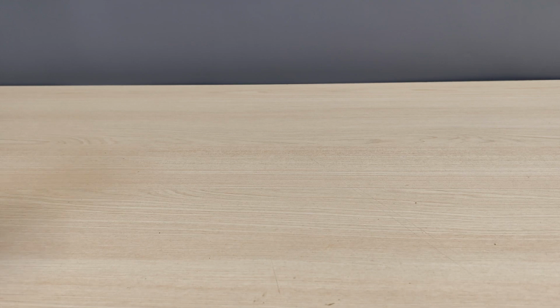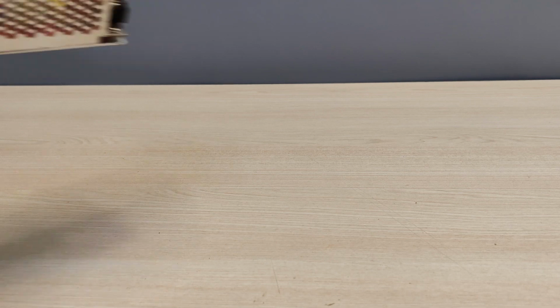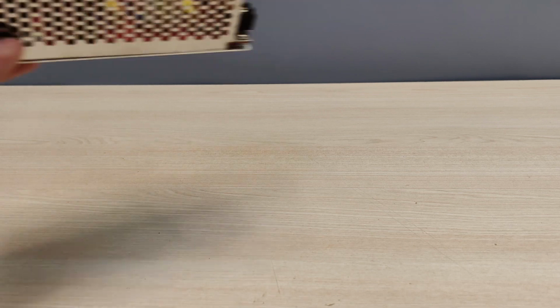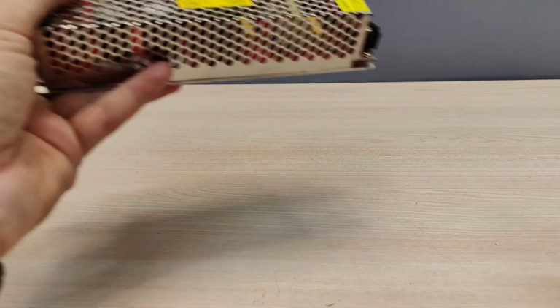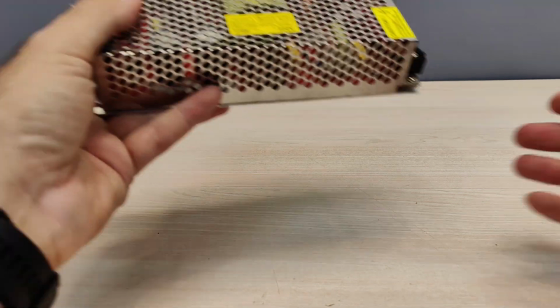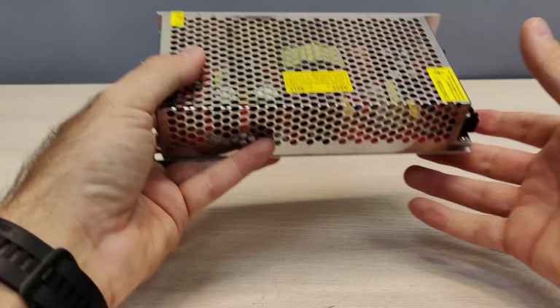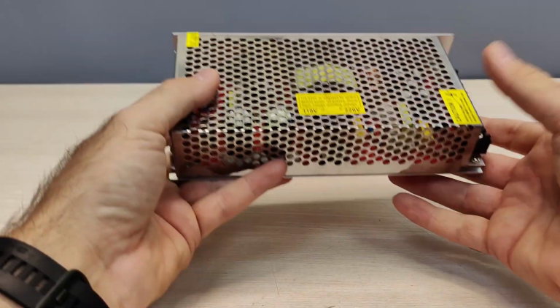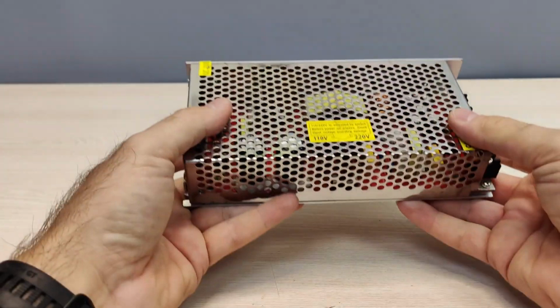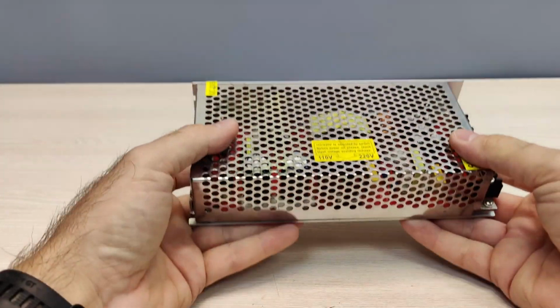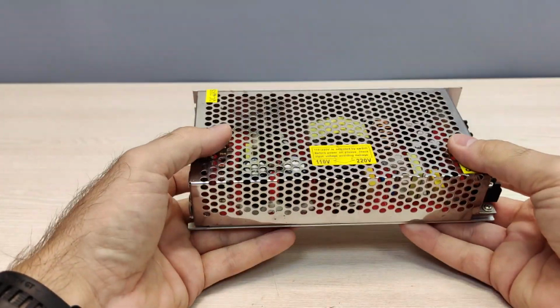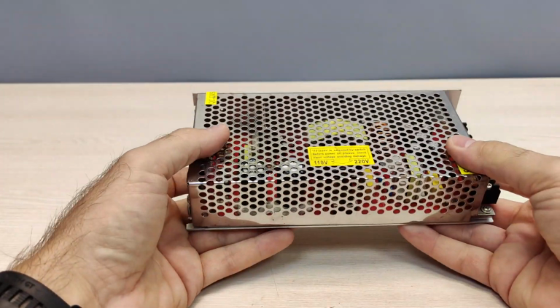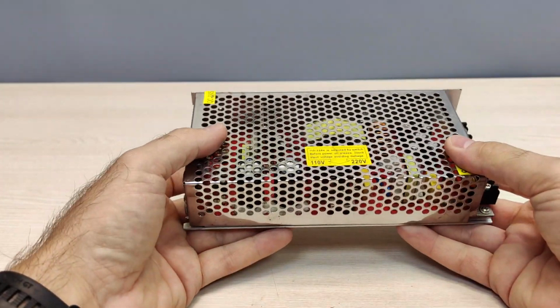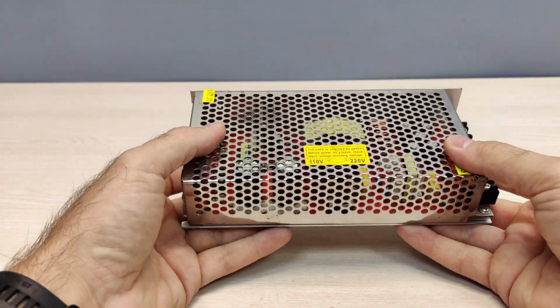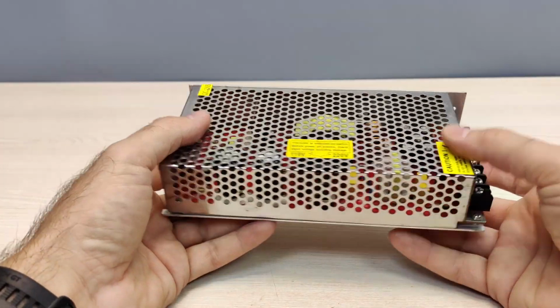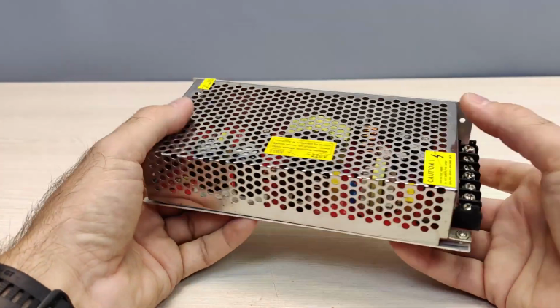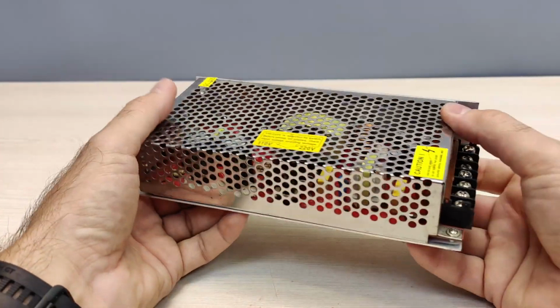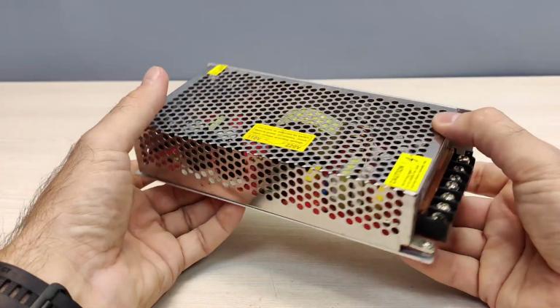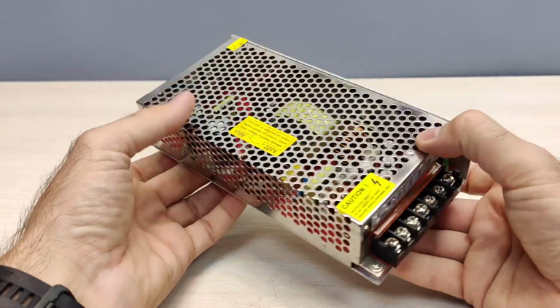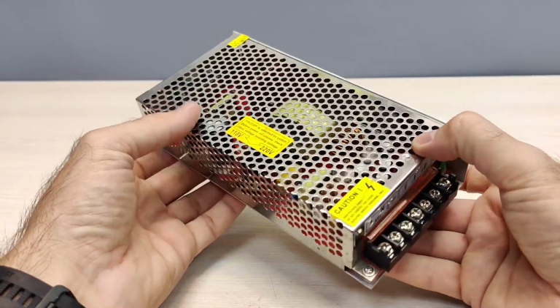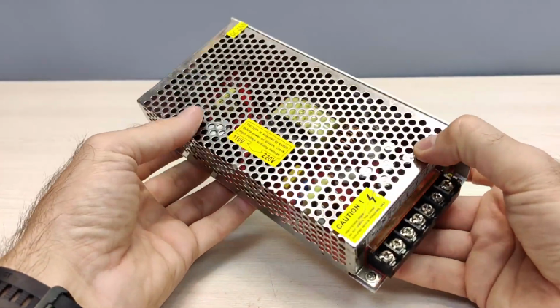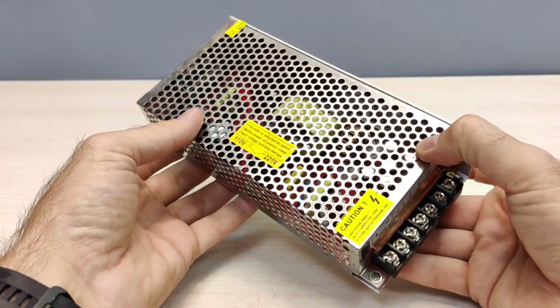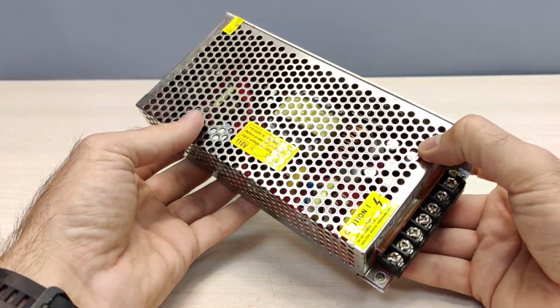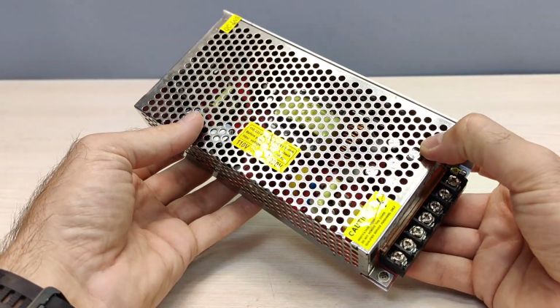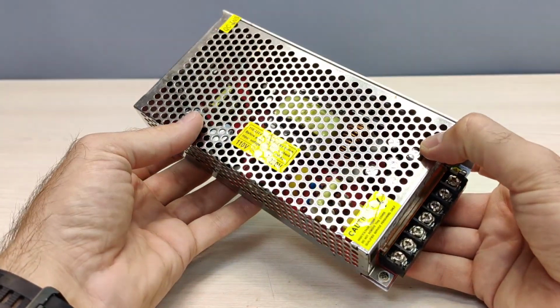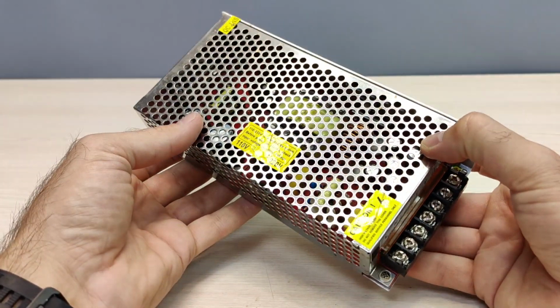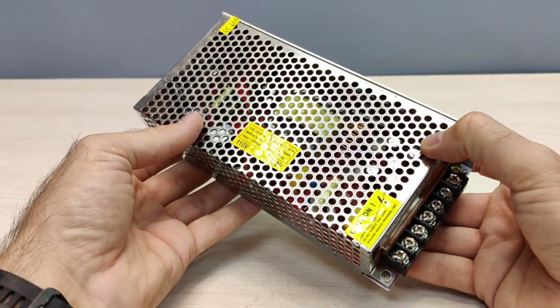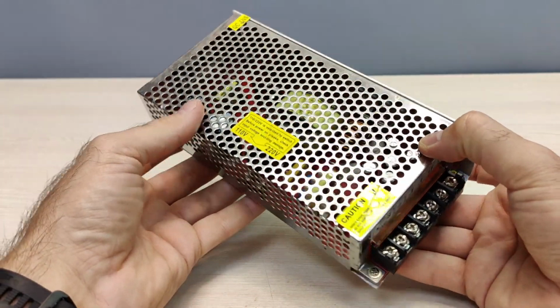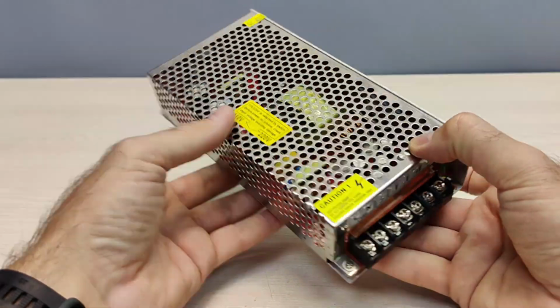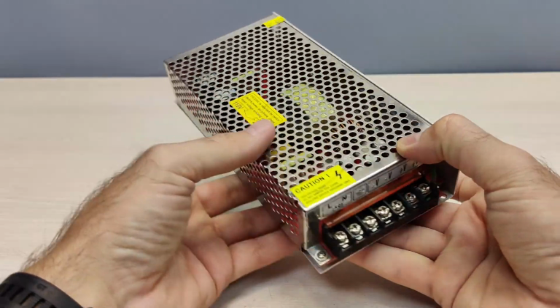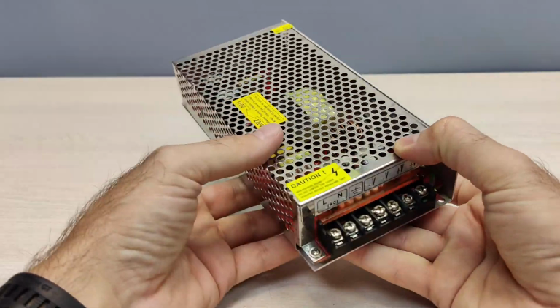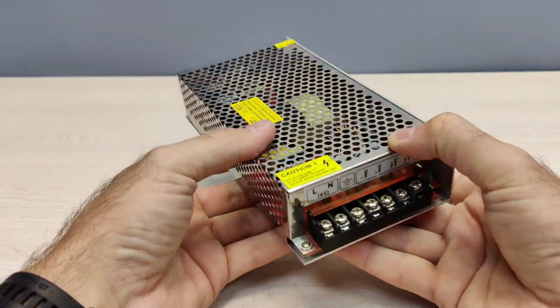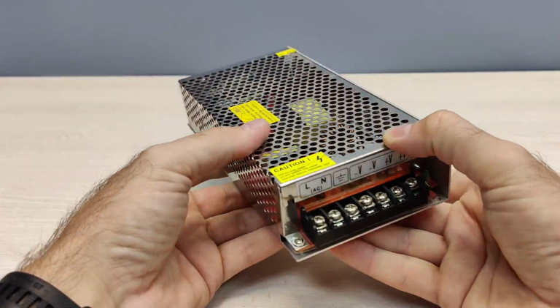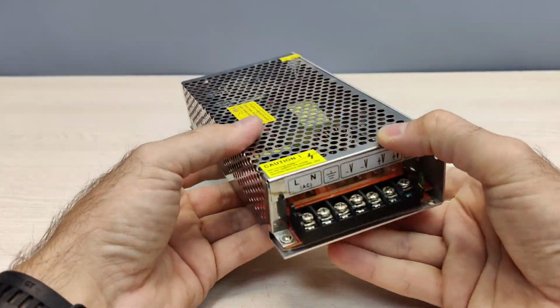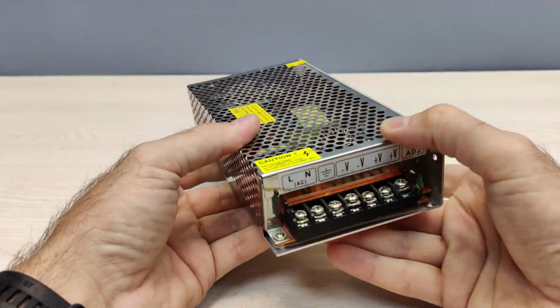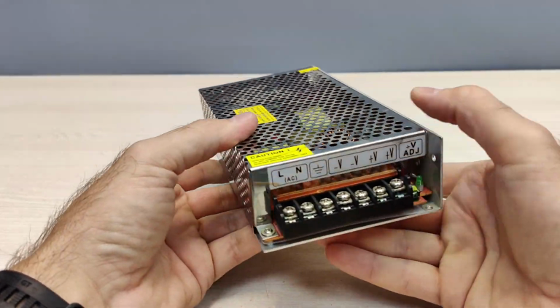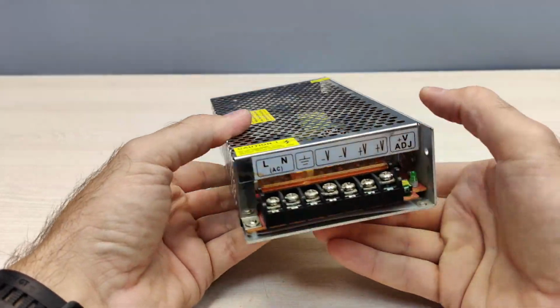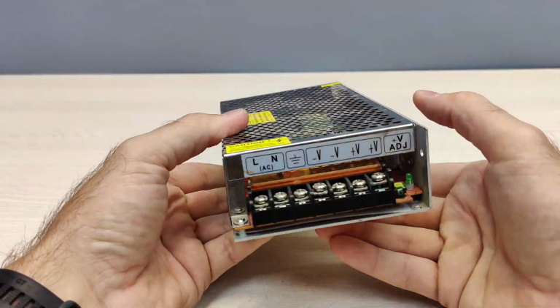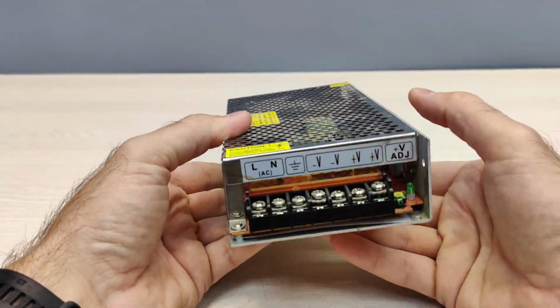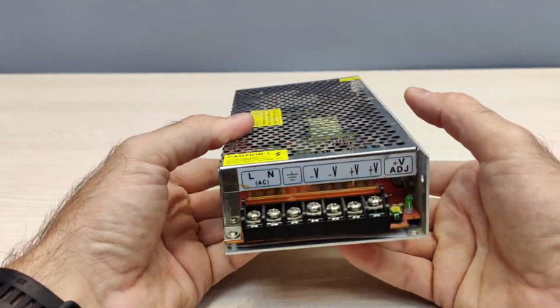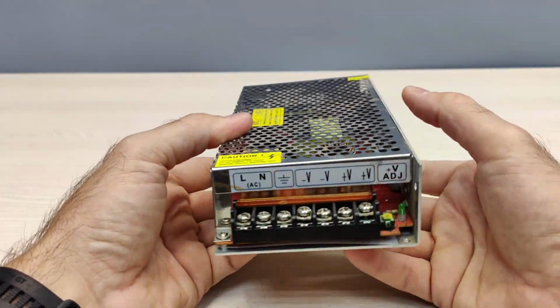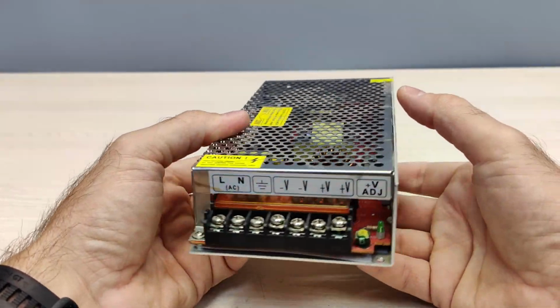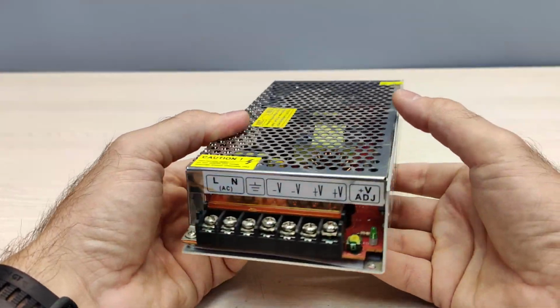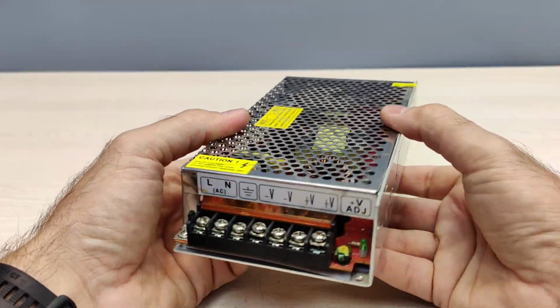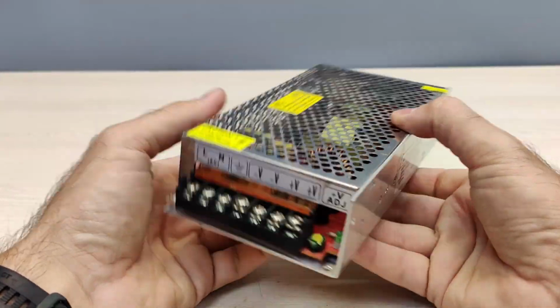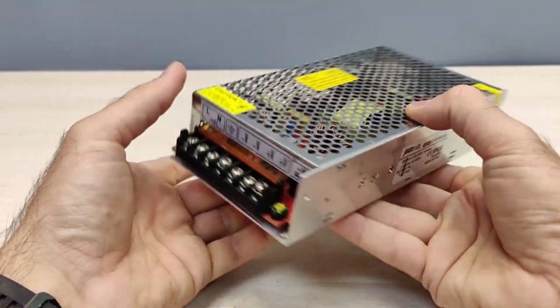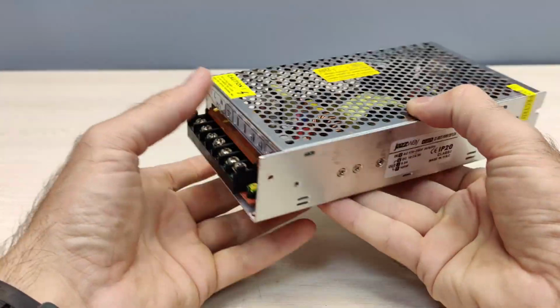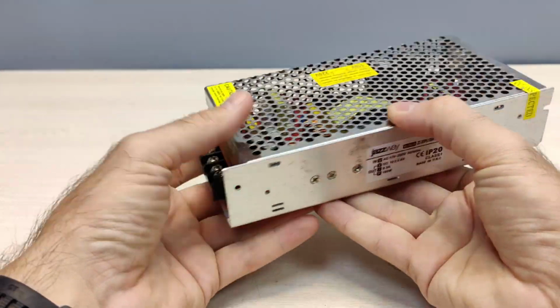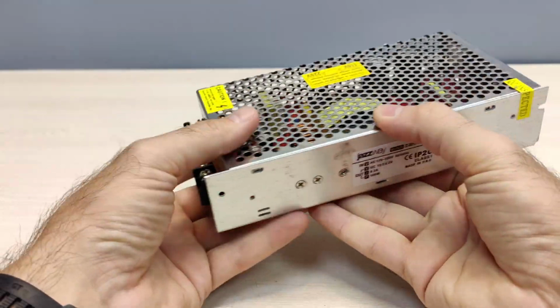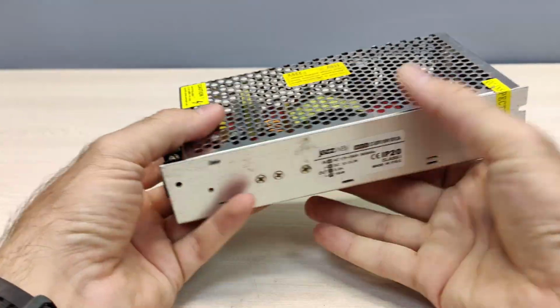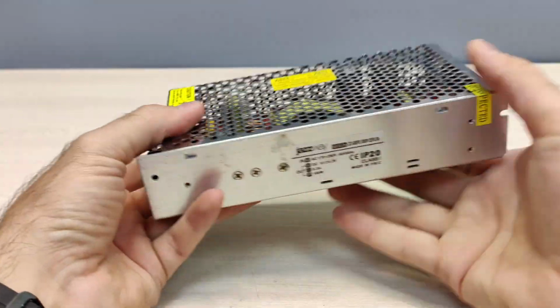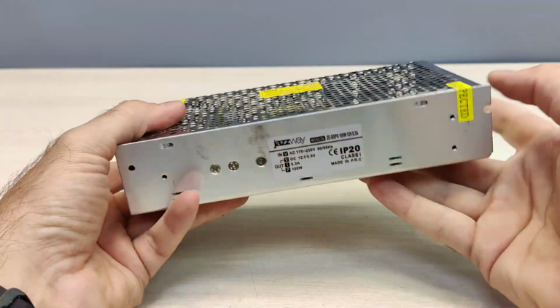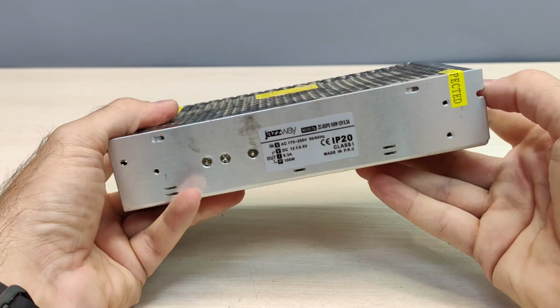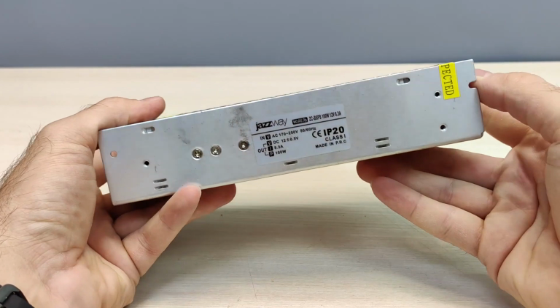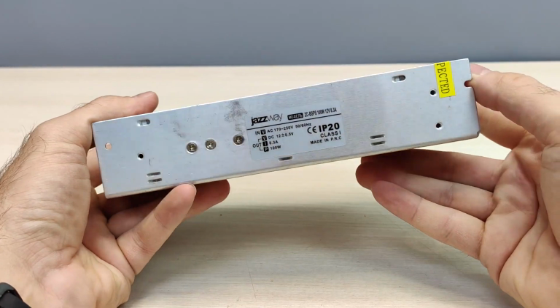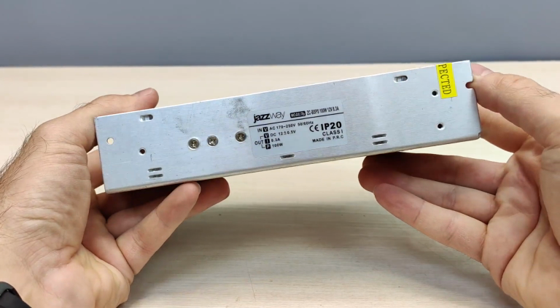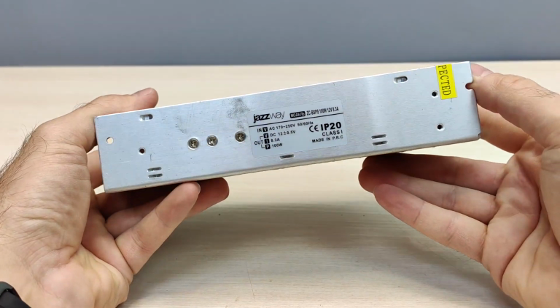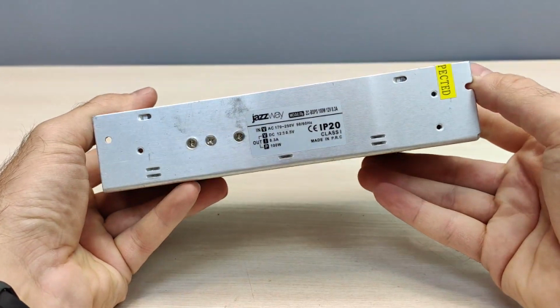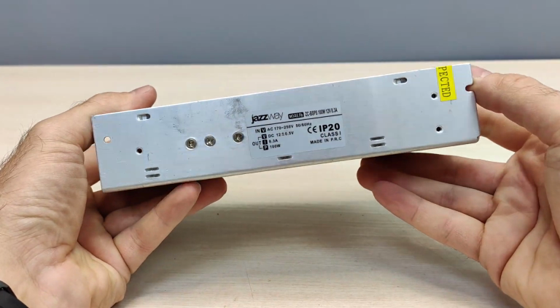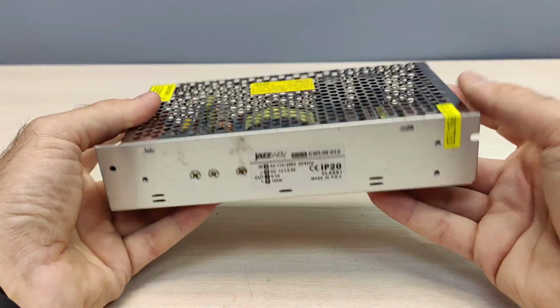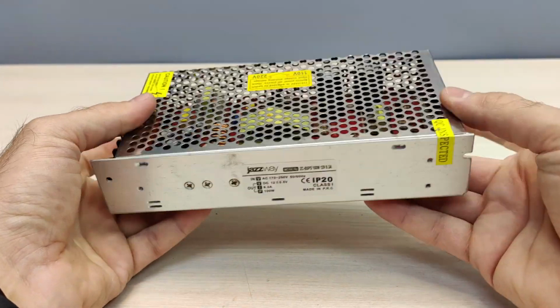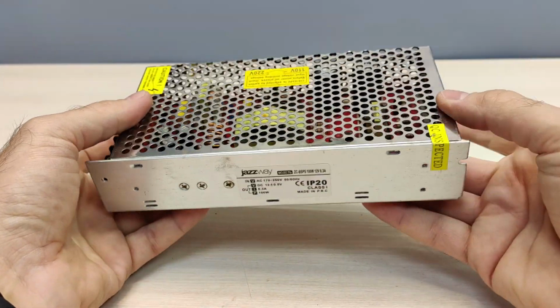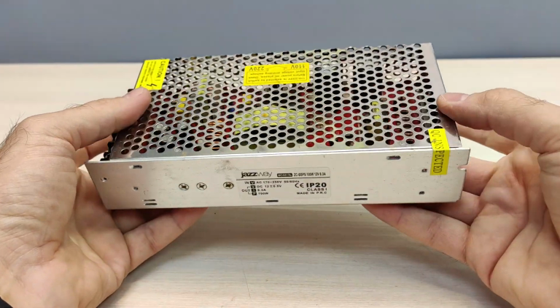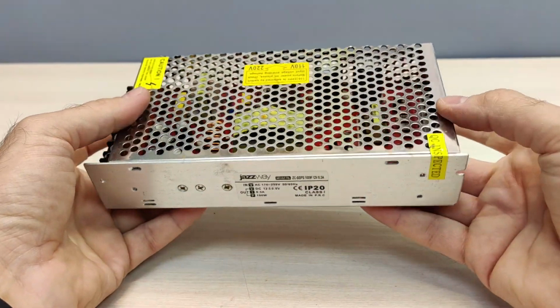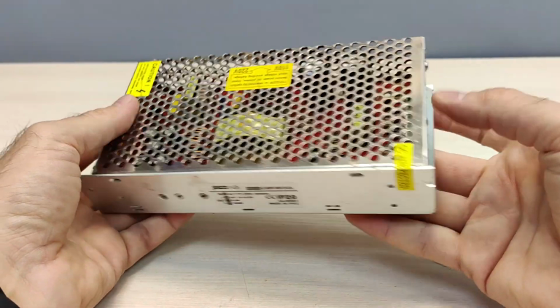Hello YouTube, today I will show you how to make an induction heater from a simple 12 volt power supply and copper wire.